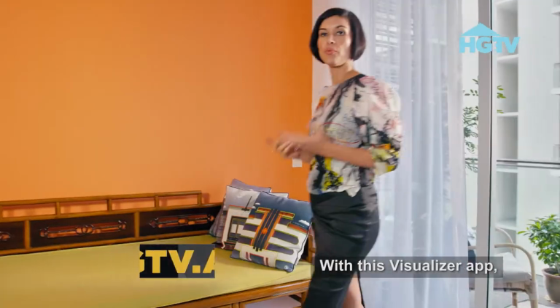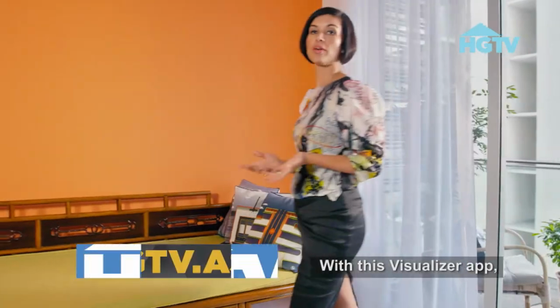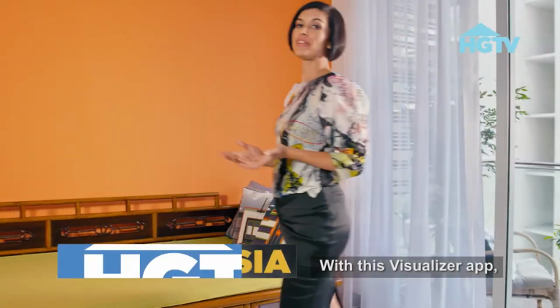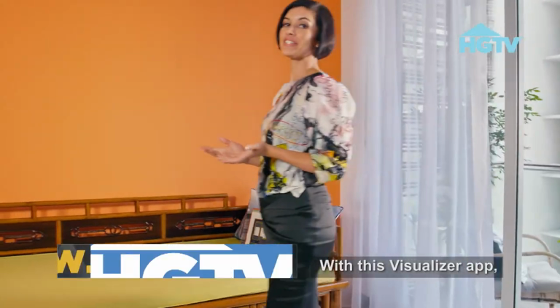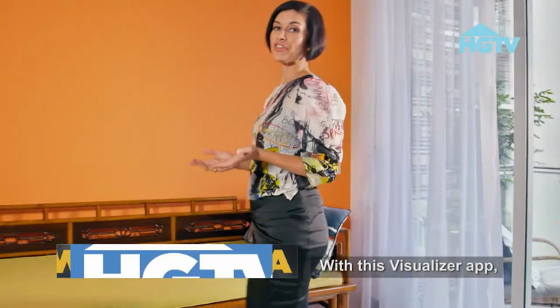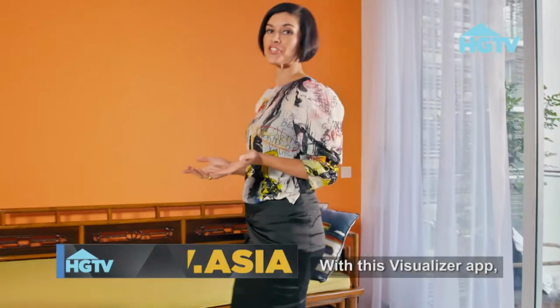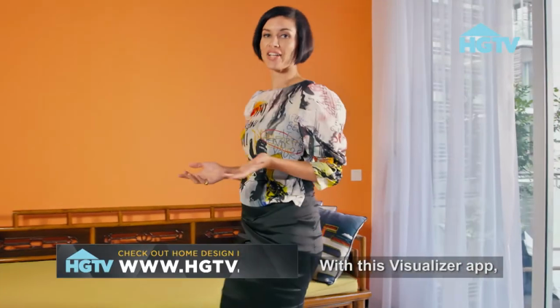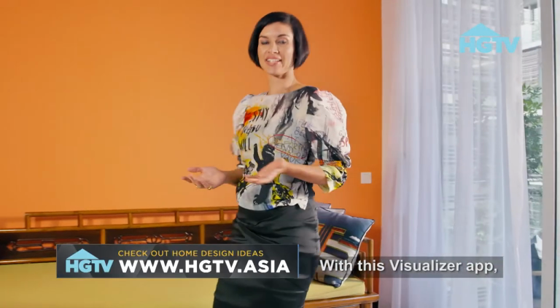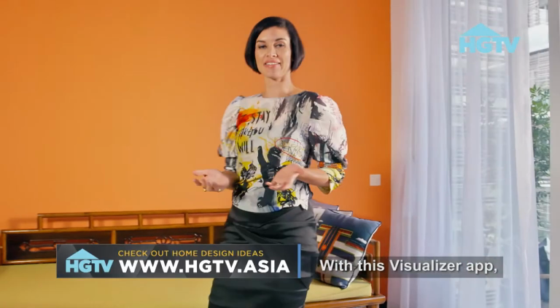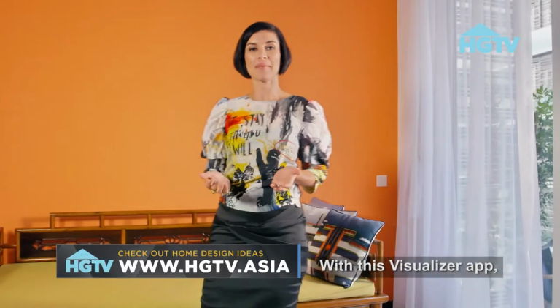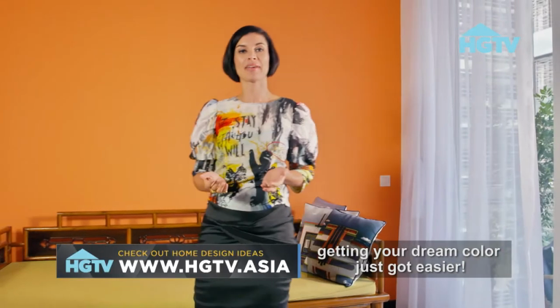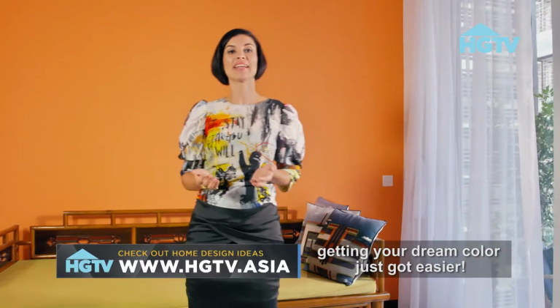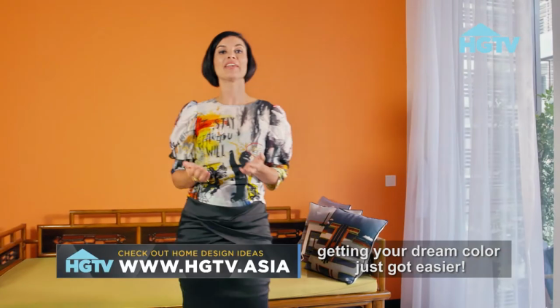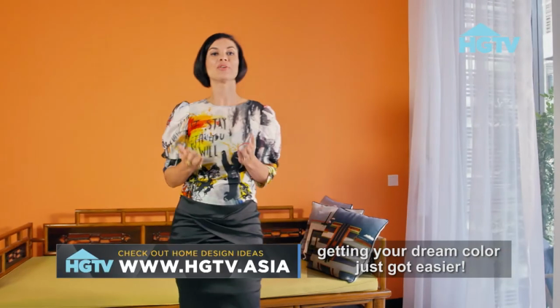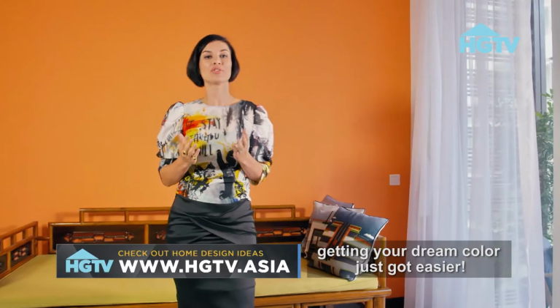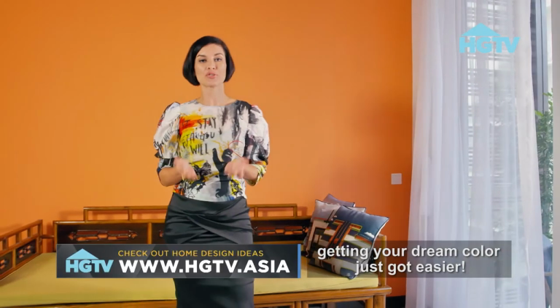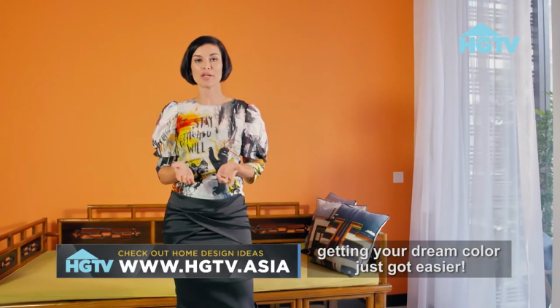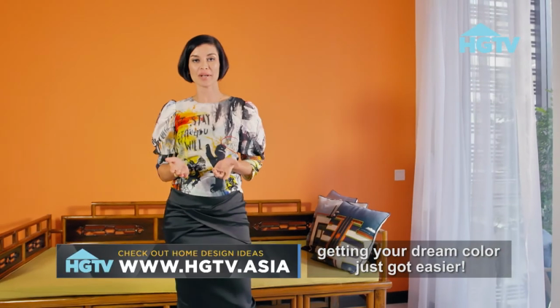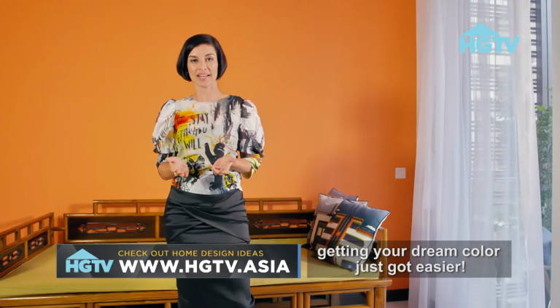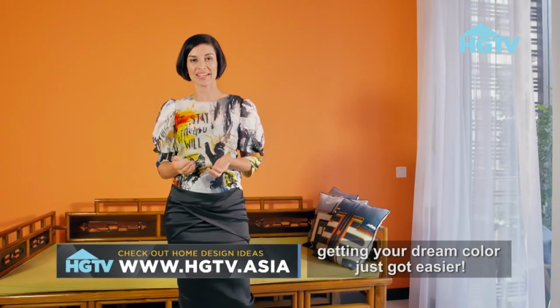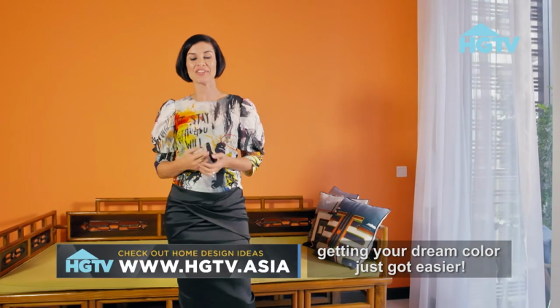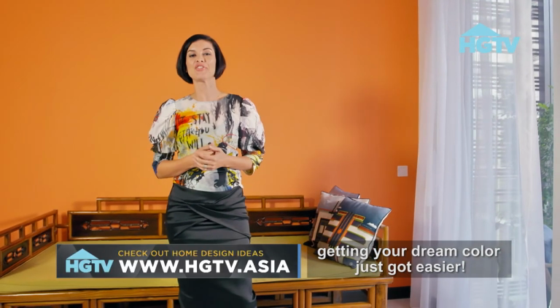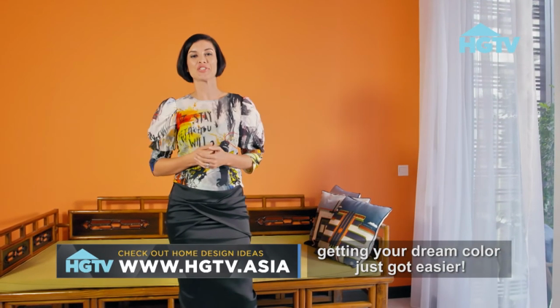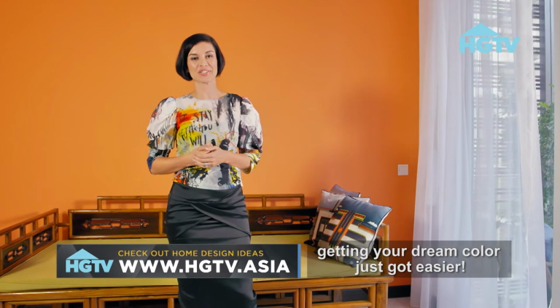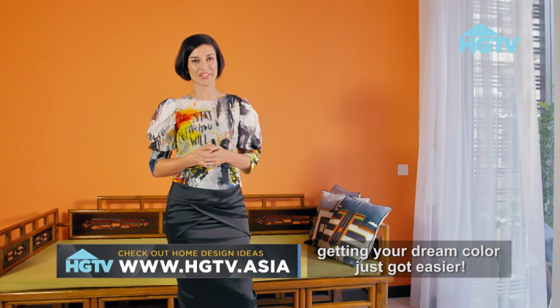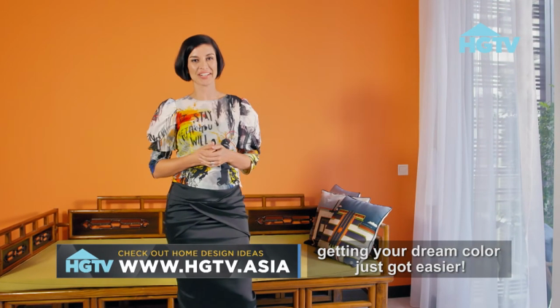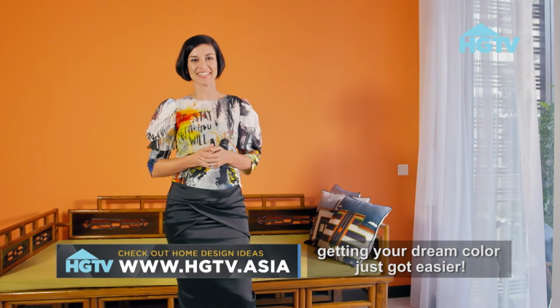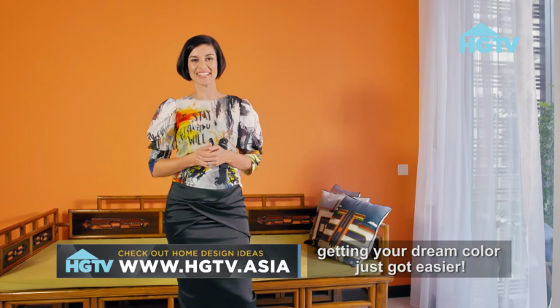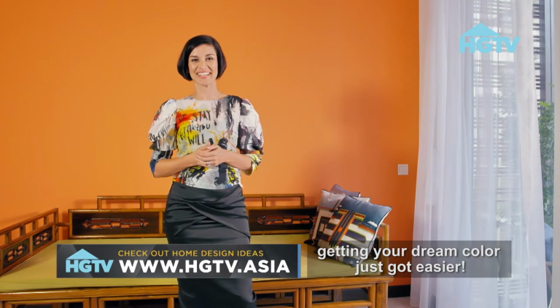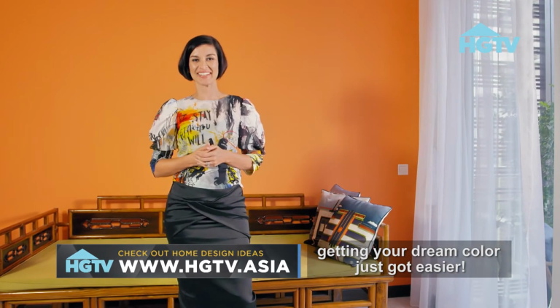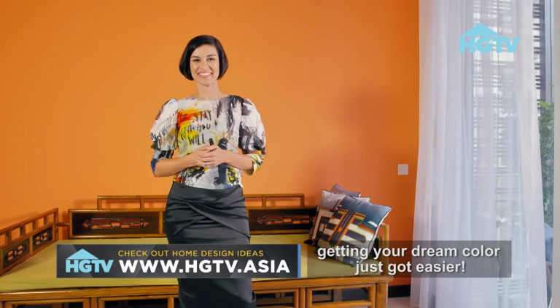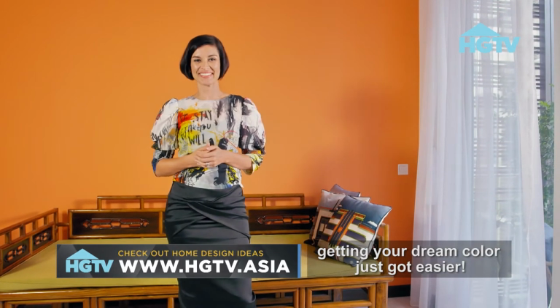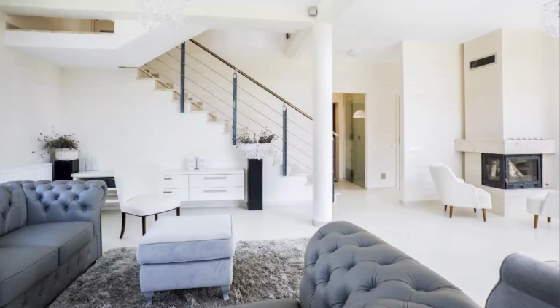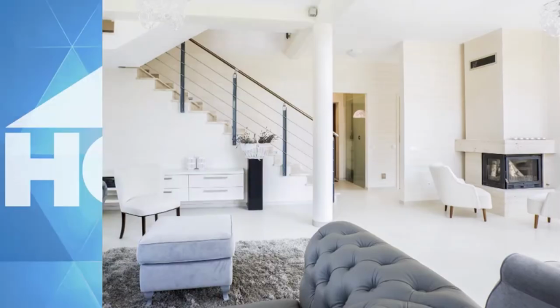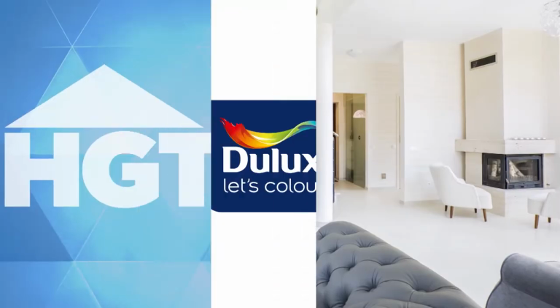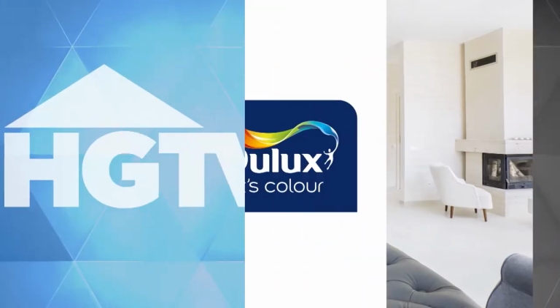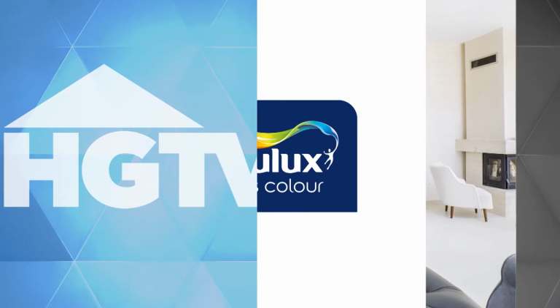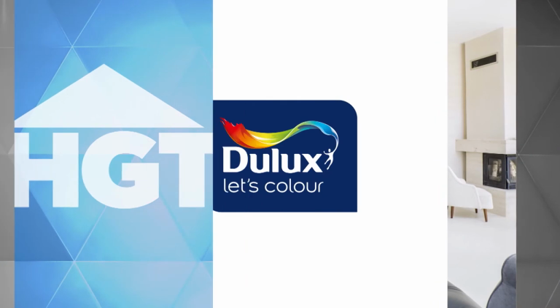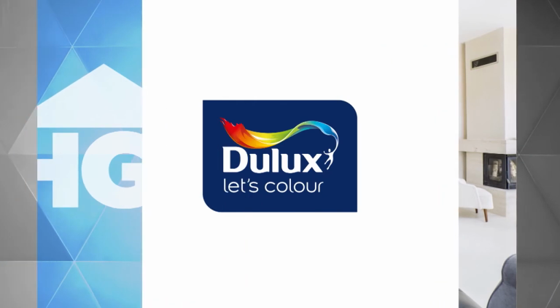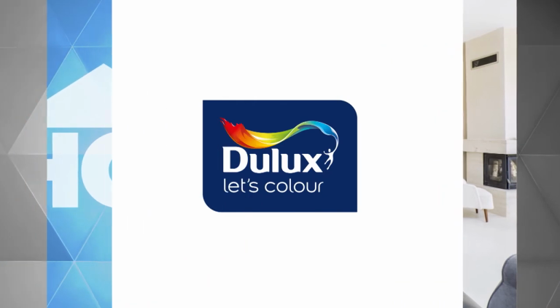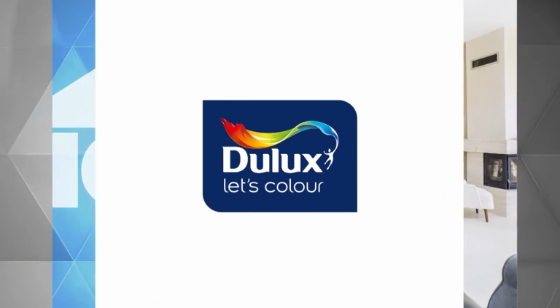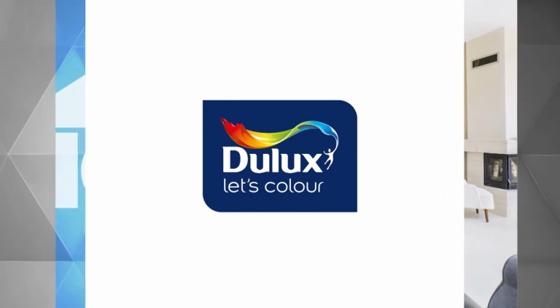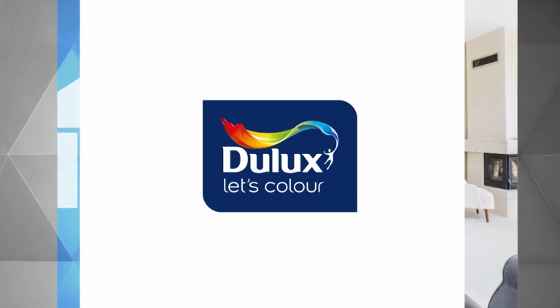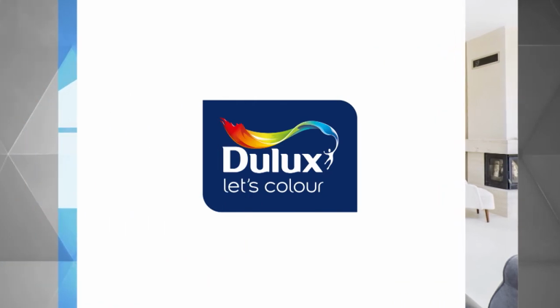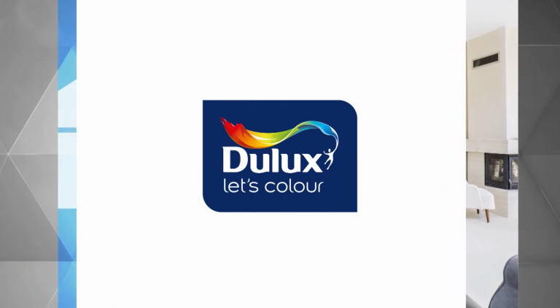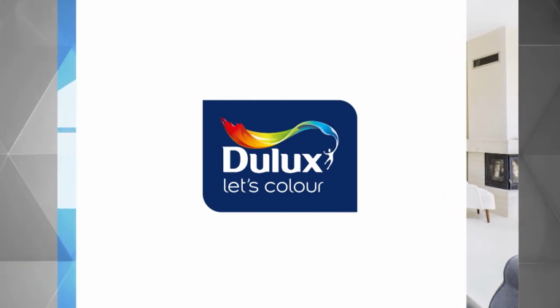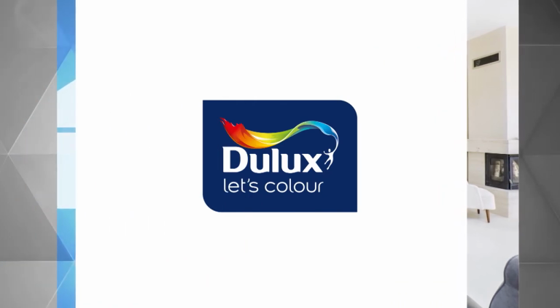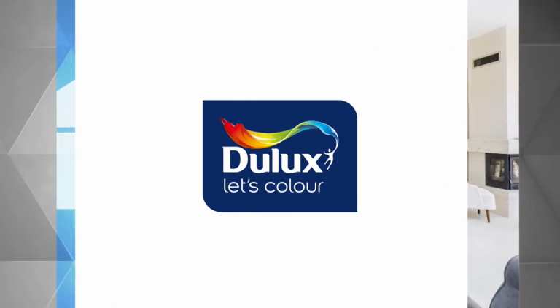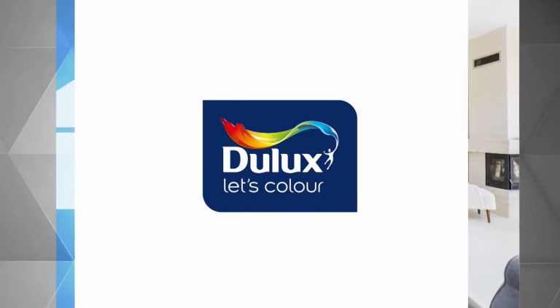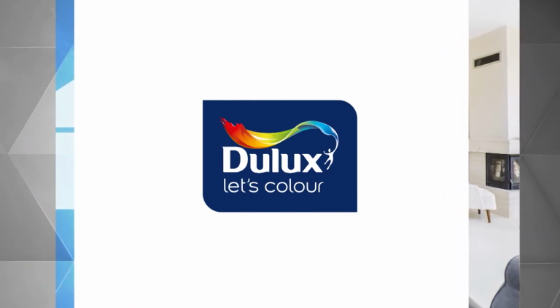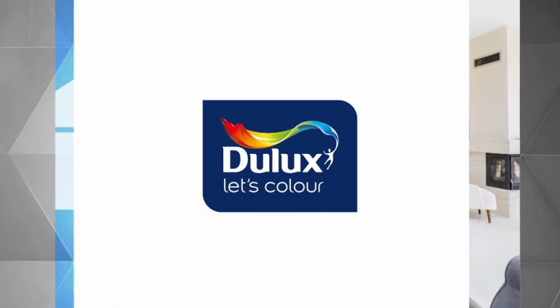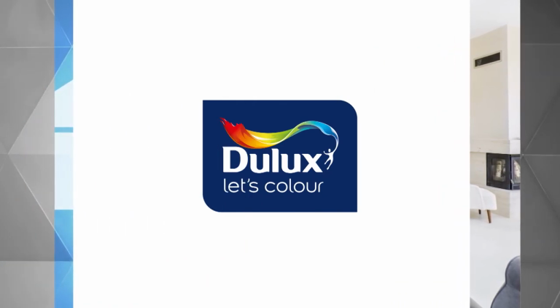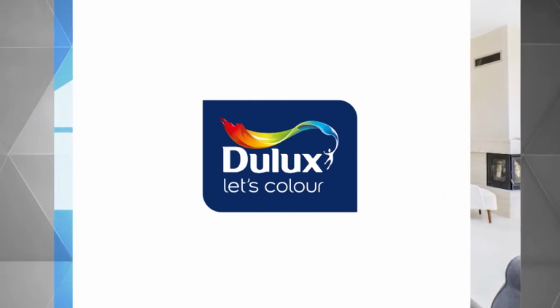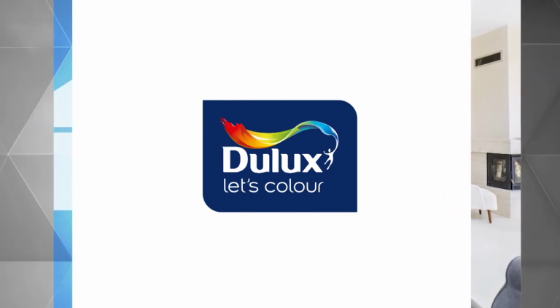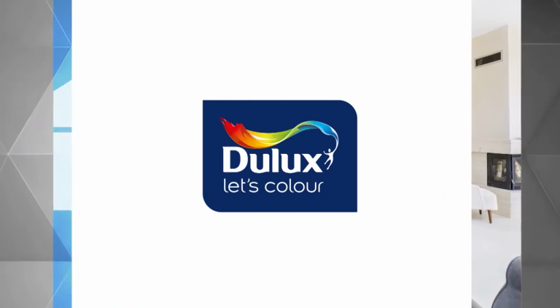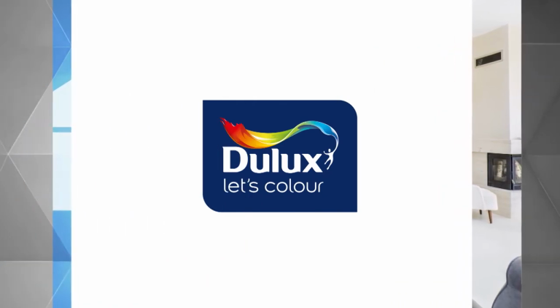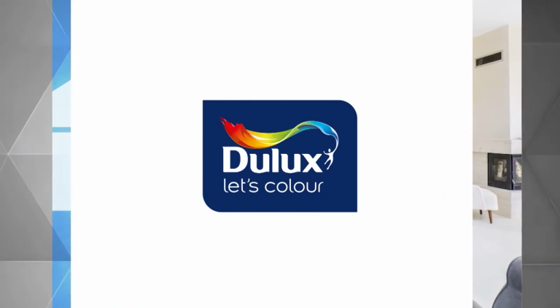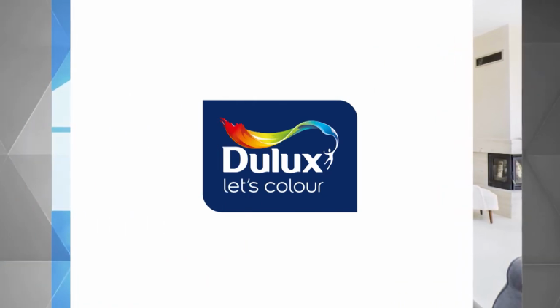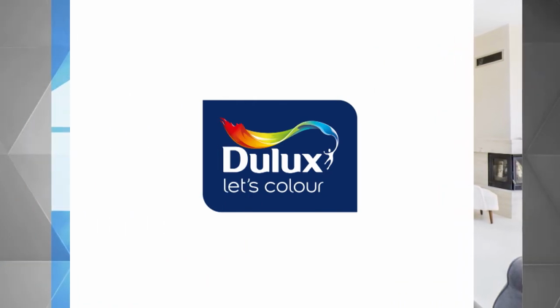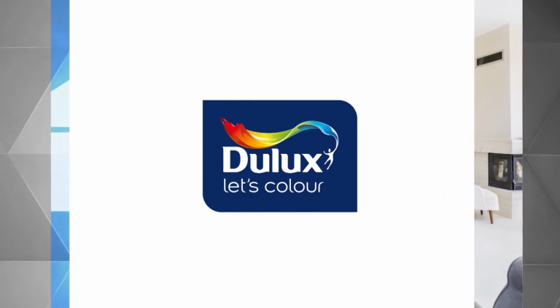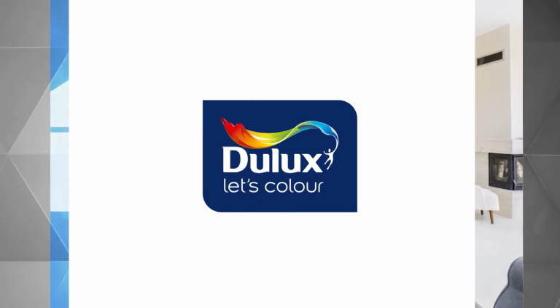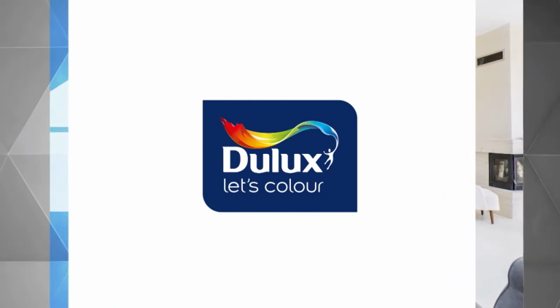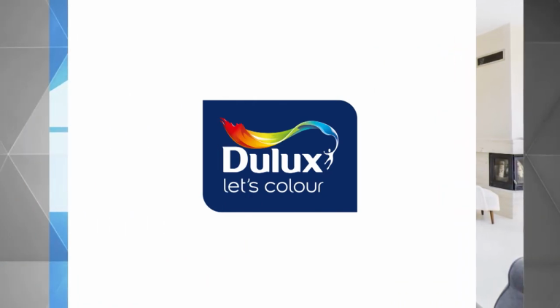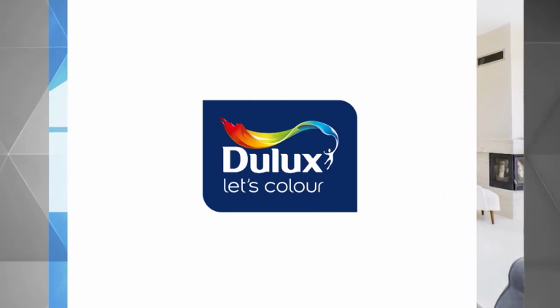With this visualizer app, getting your dream color just got easier. Home design ideas brought to you by Deolux.